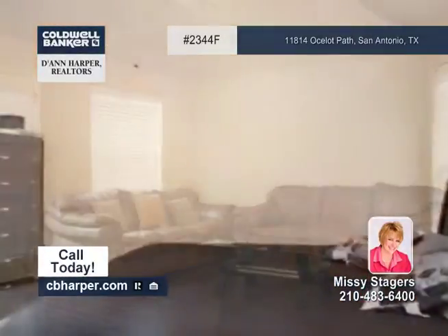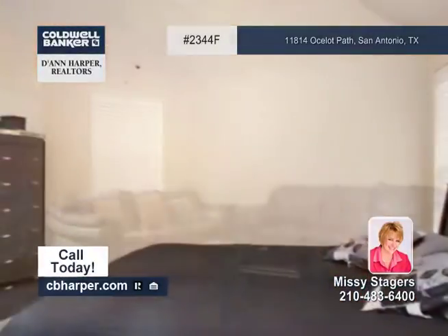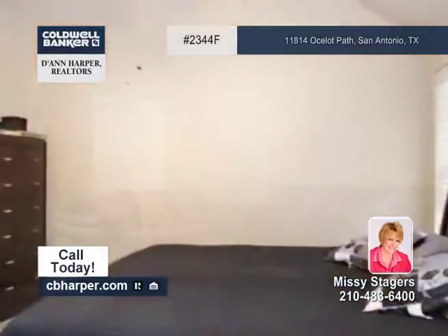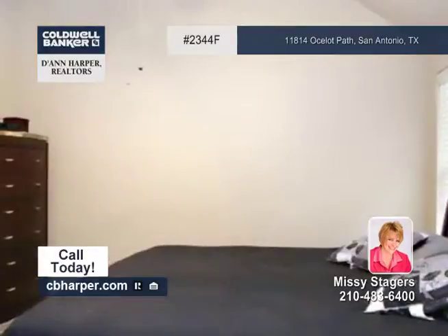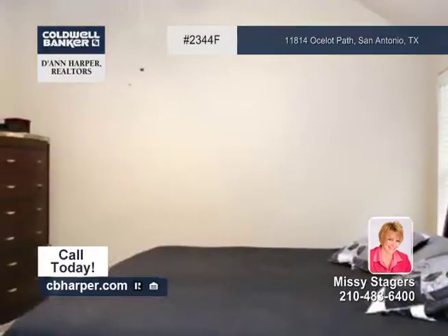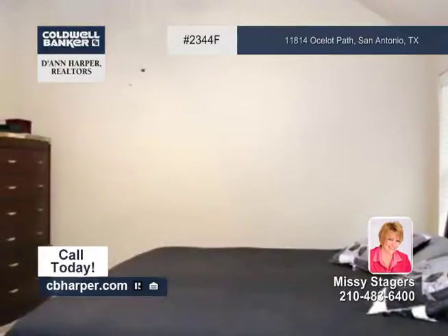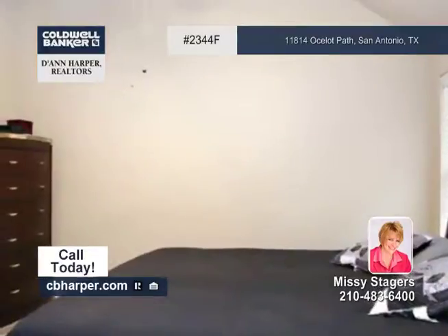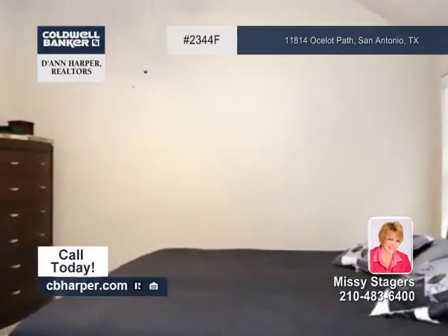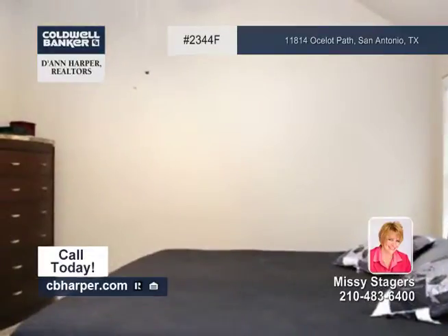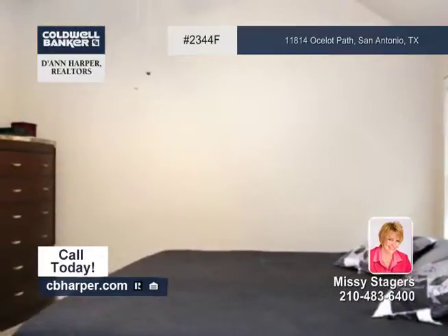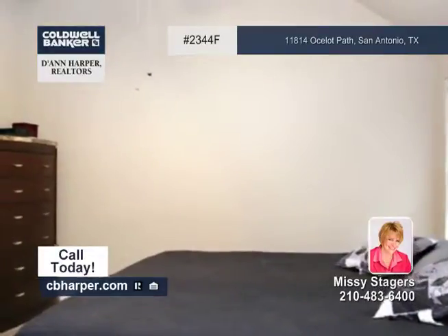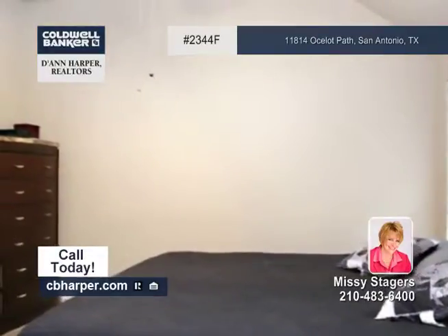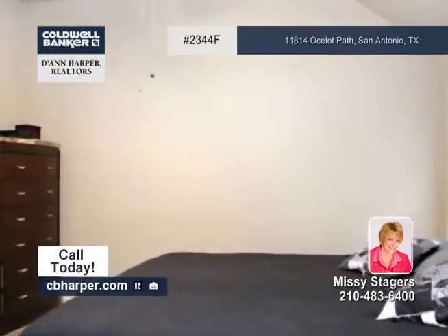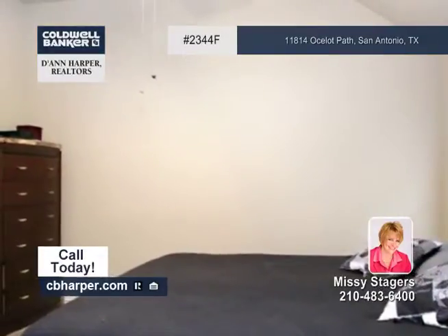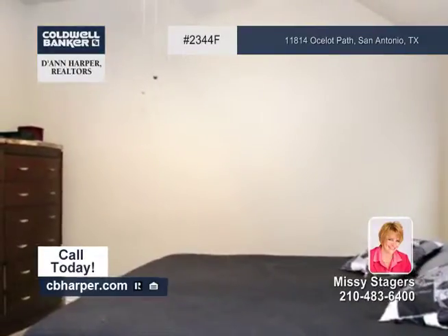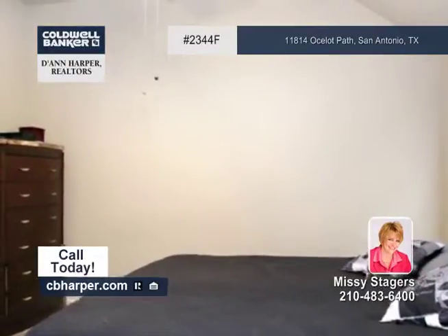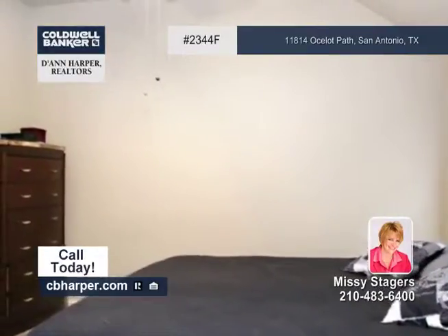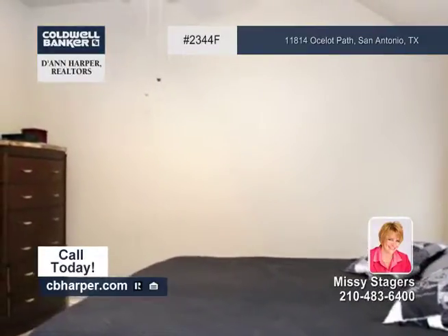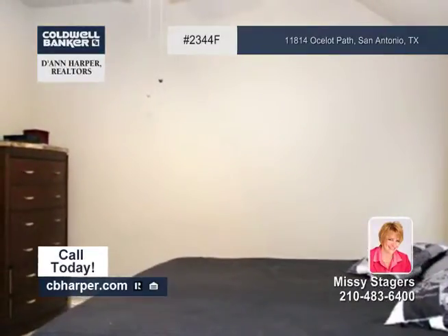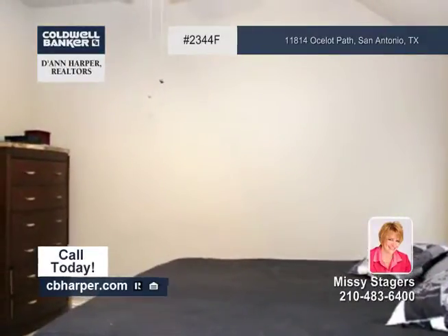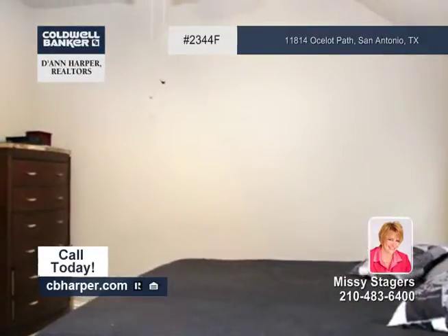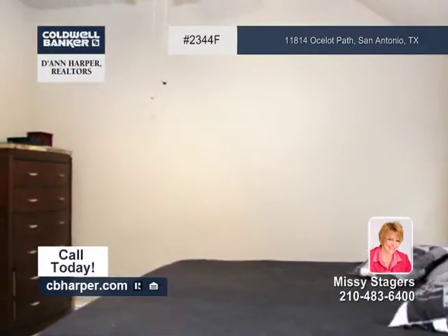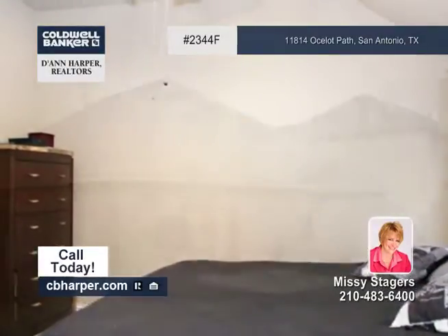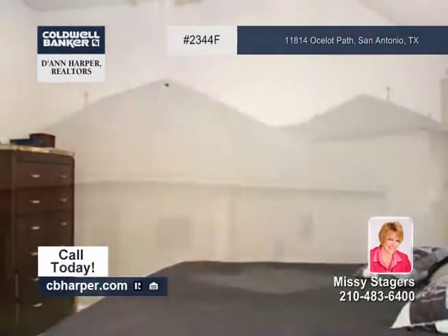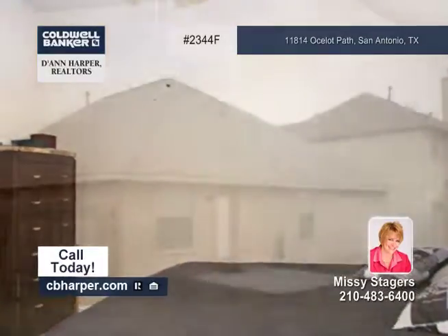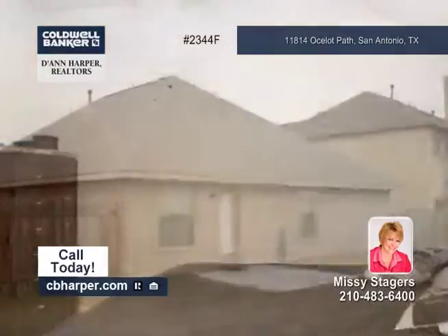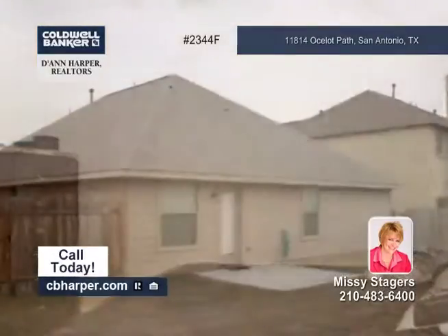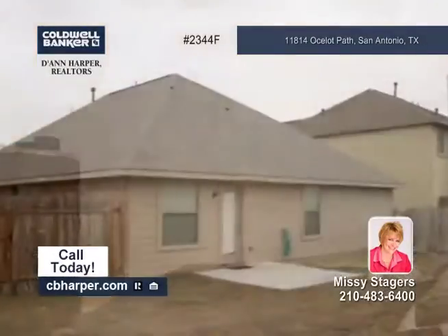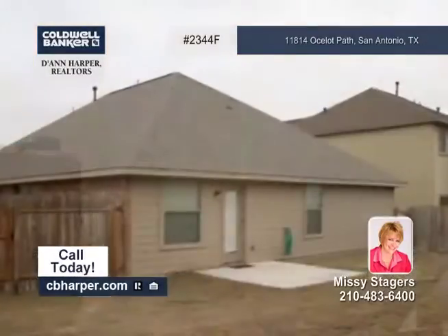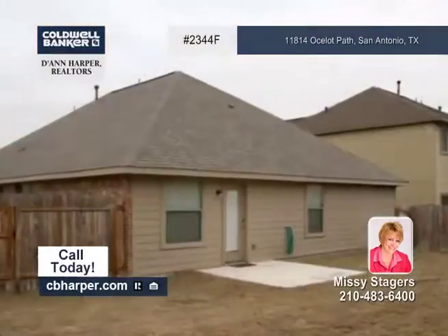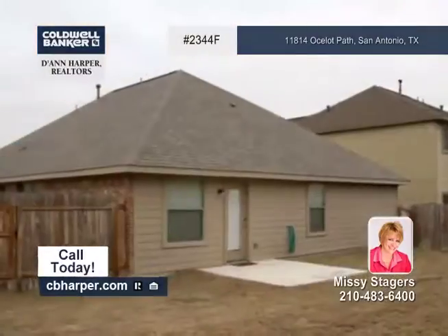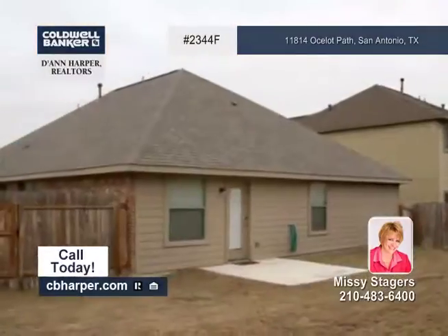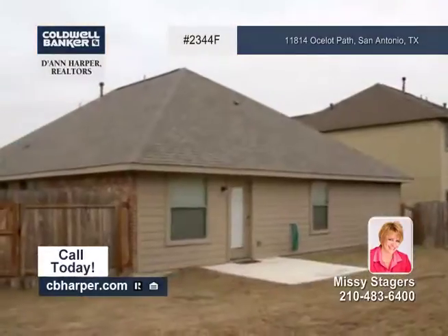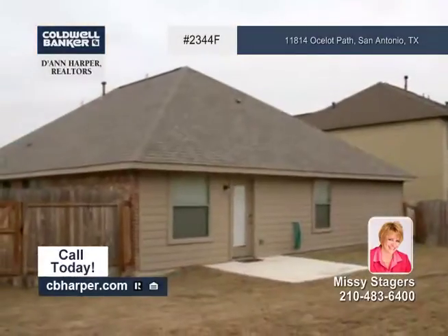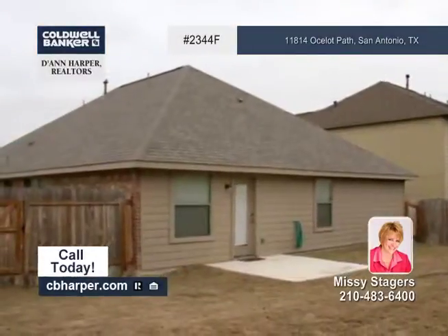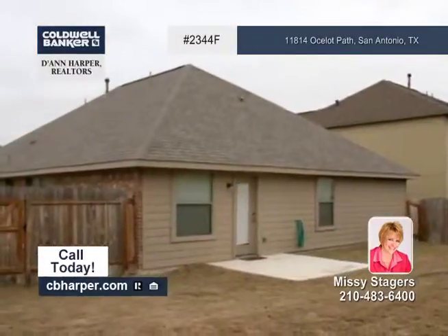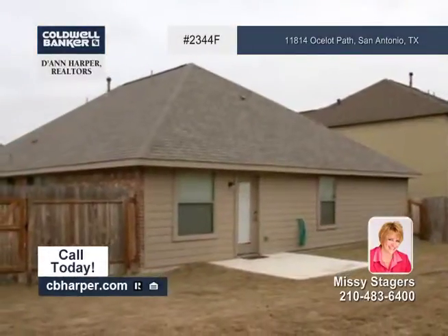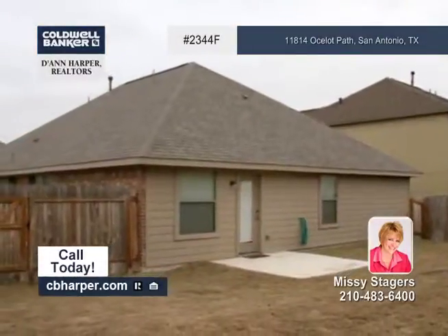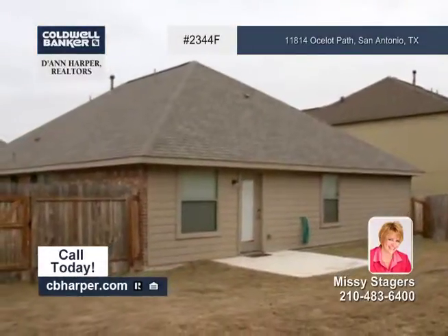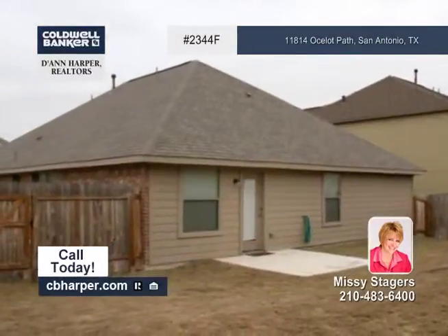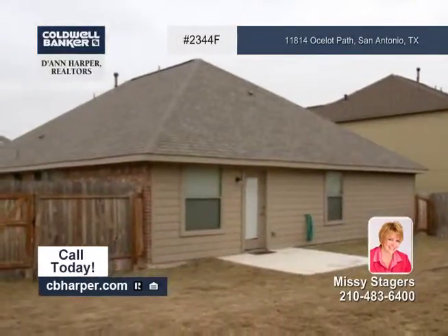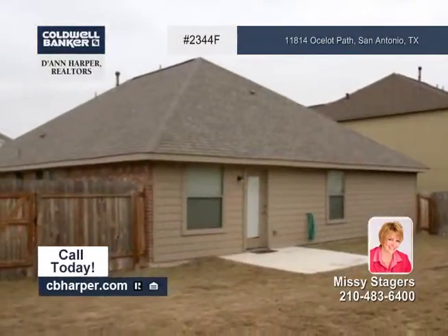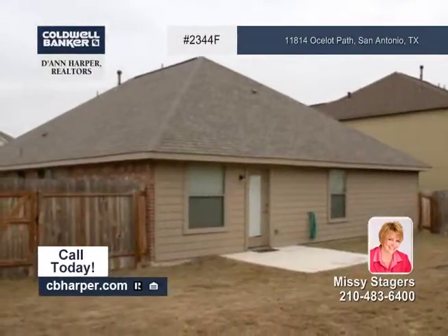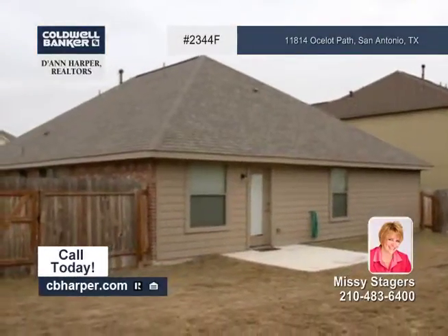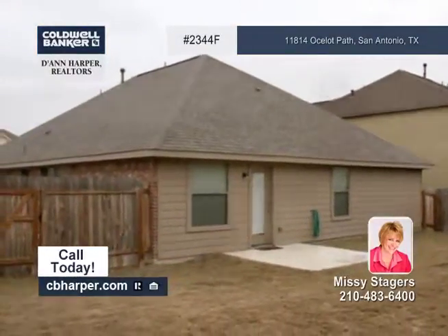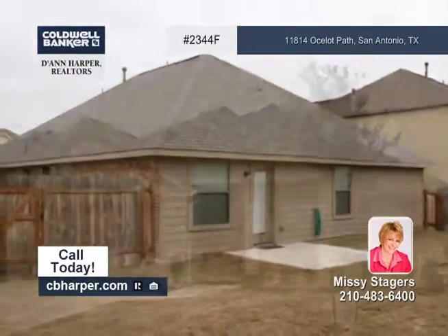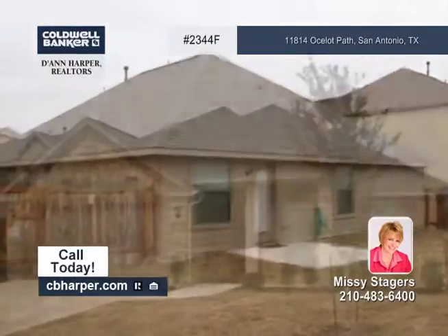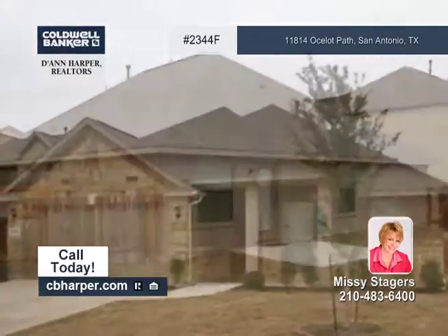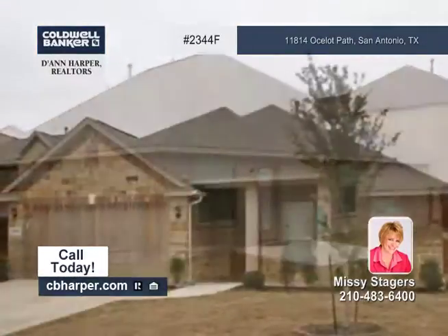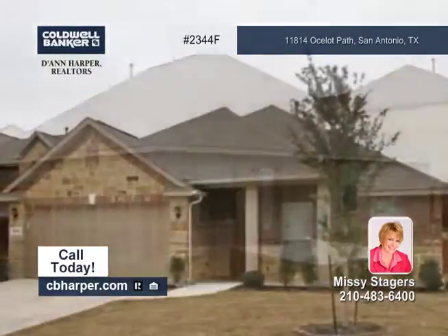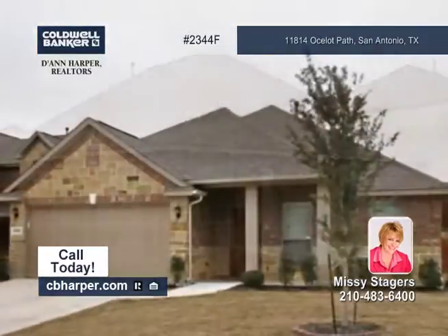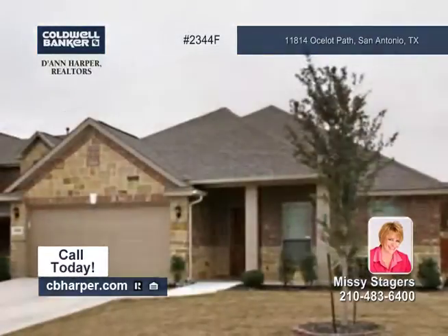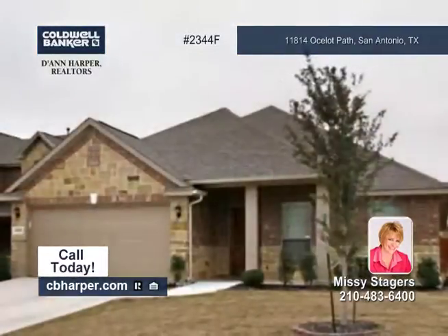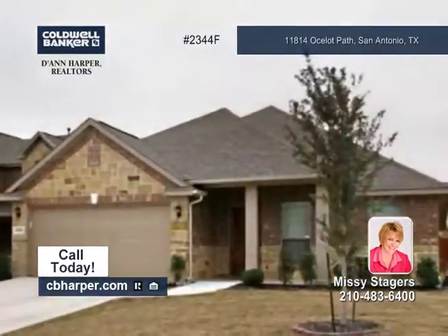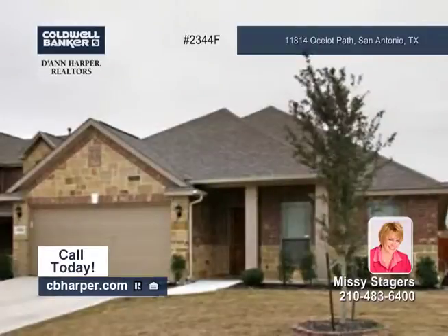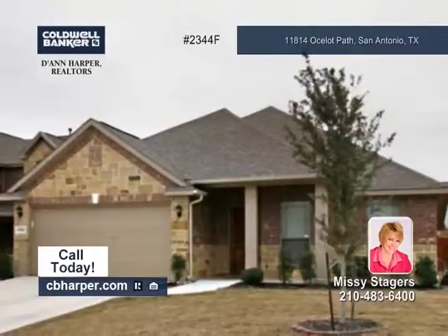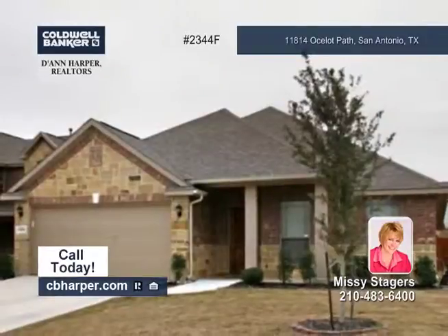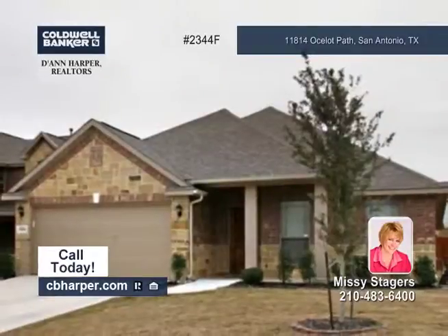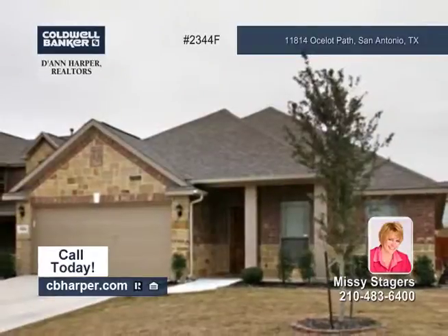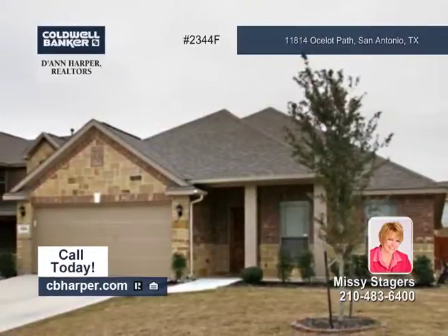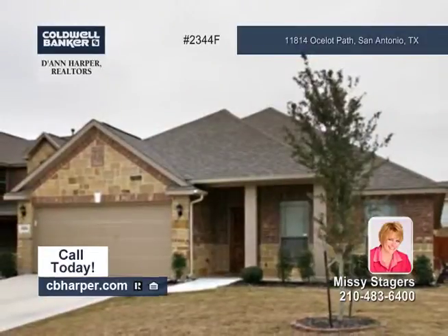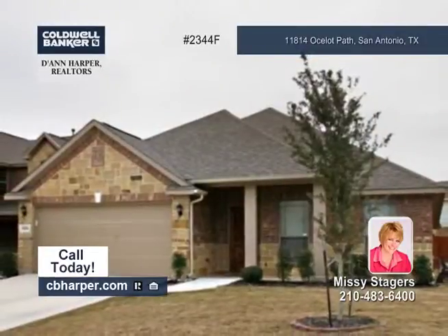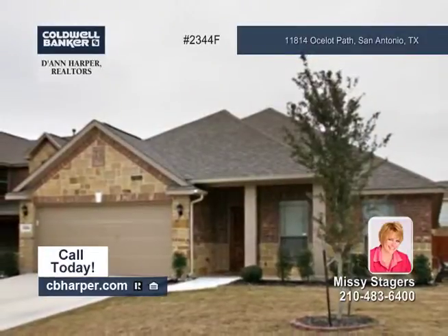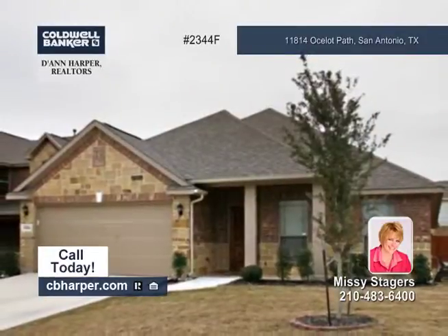The master suite has a secondary door to the nursery for easy access. Come see this home soon with Missy.